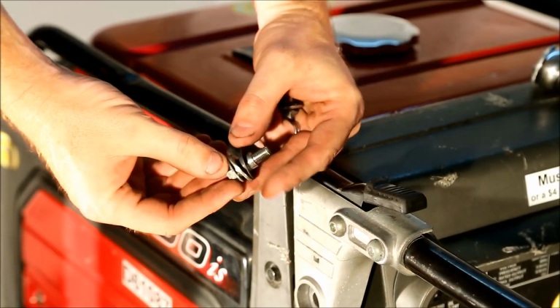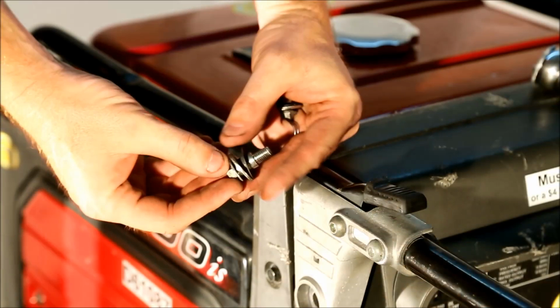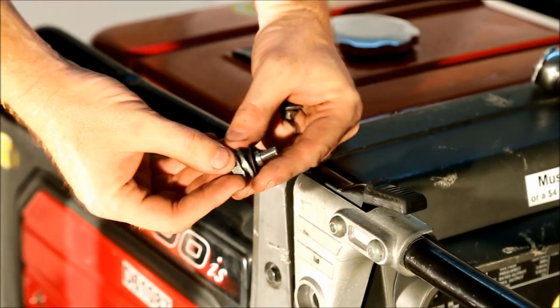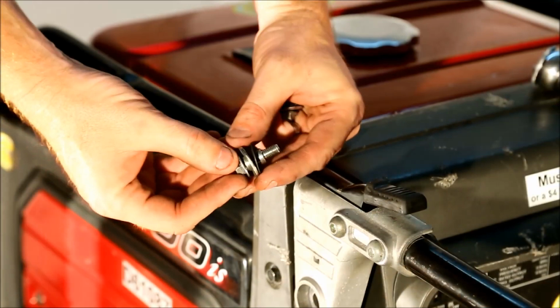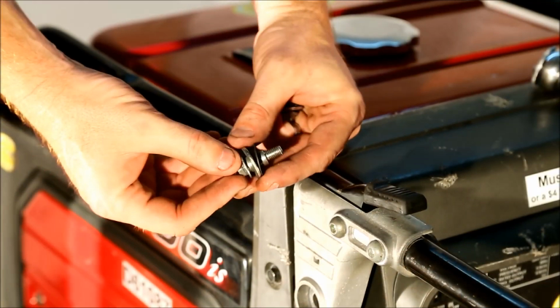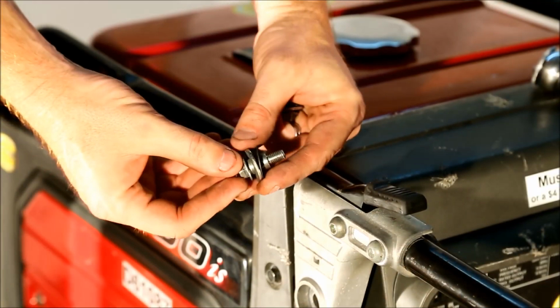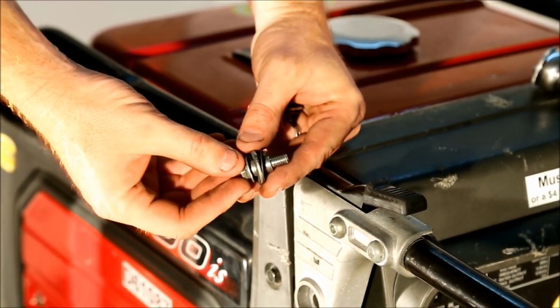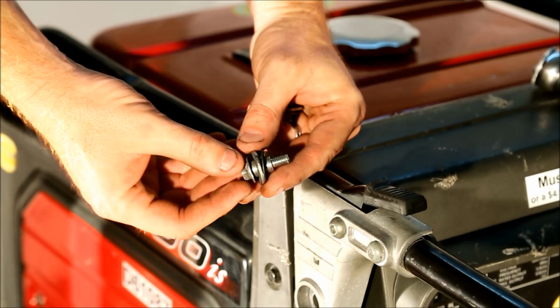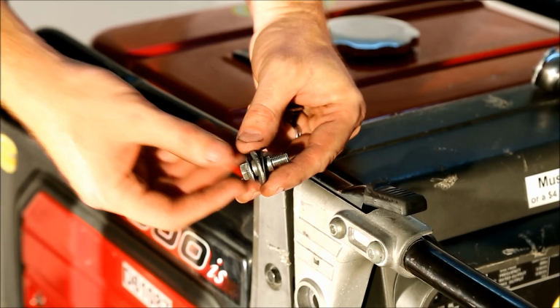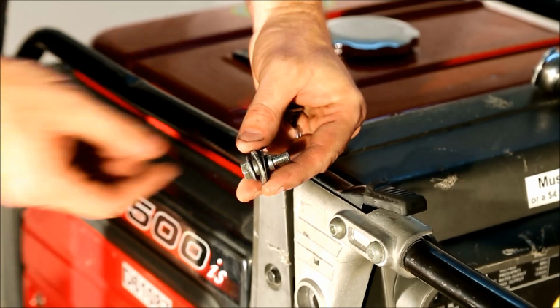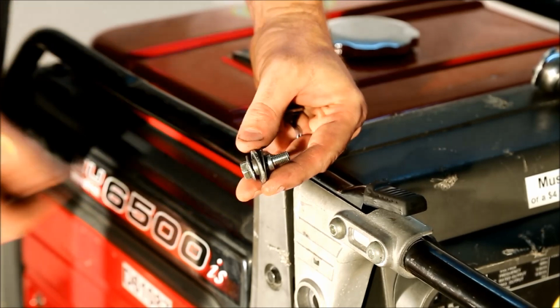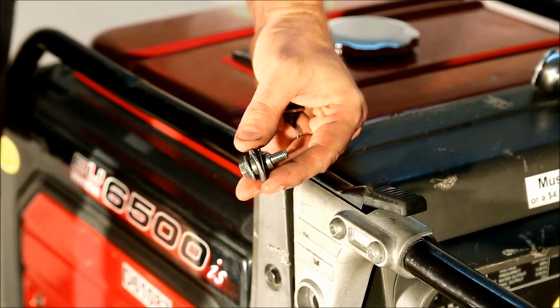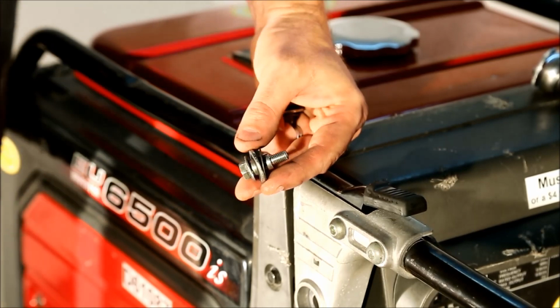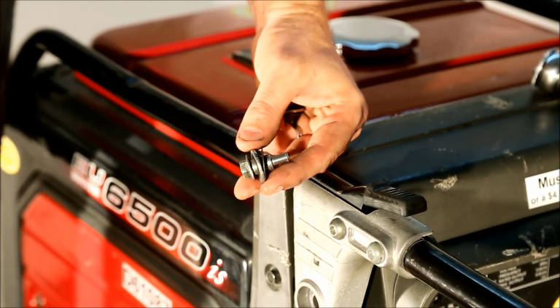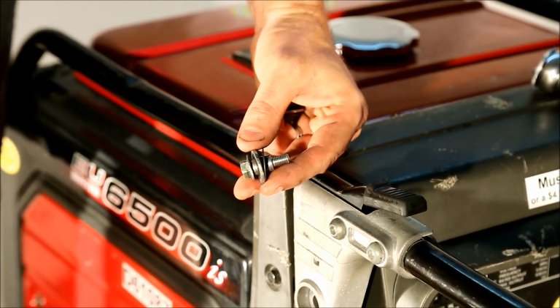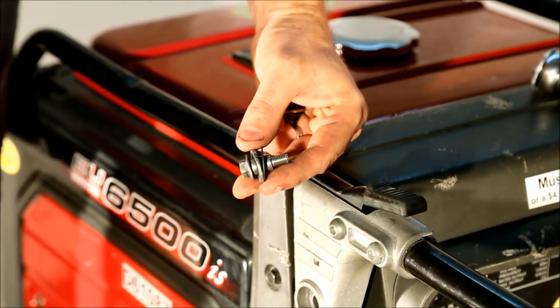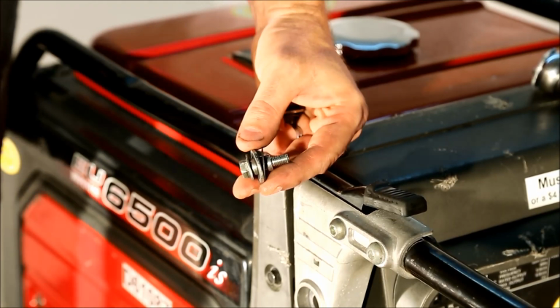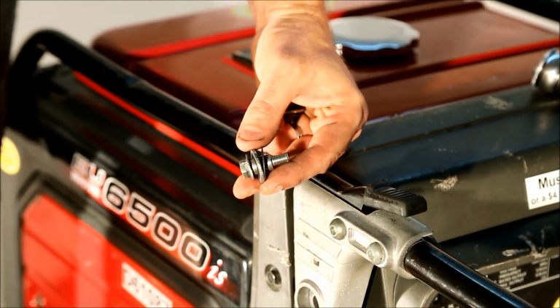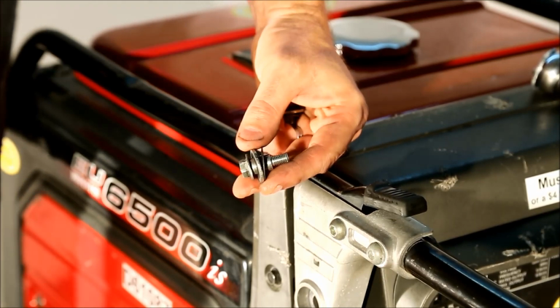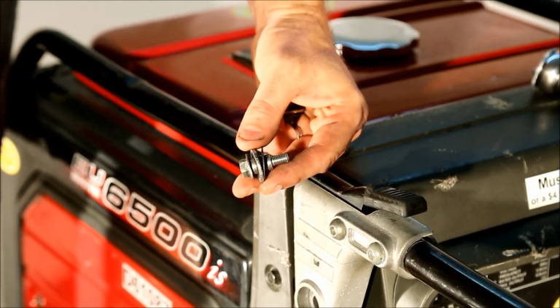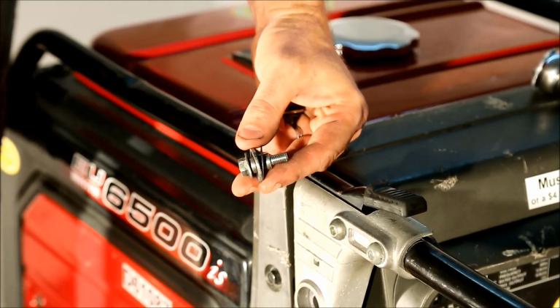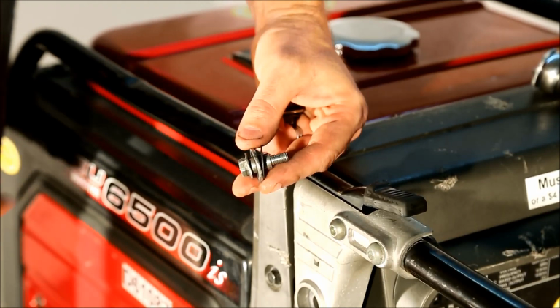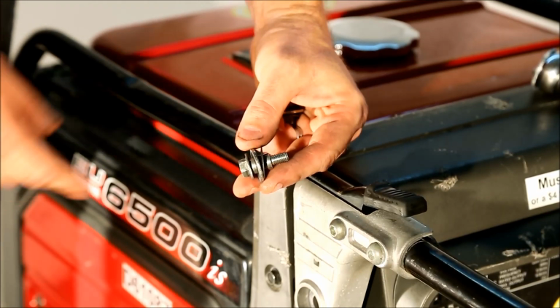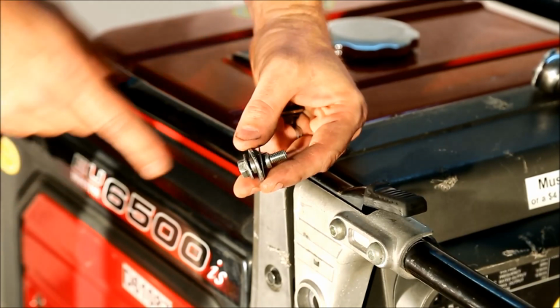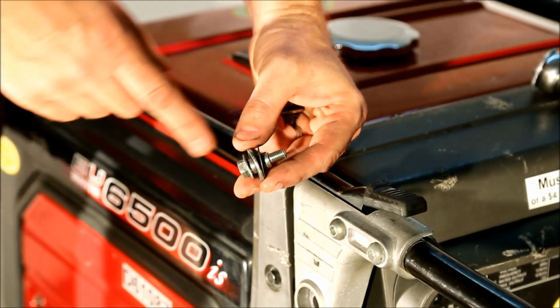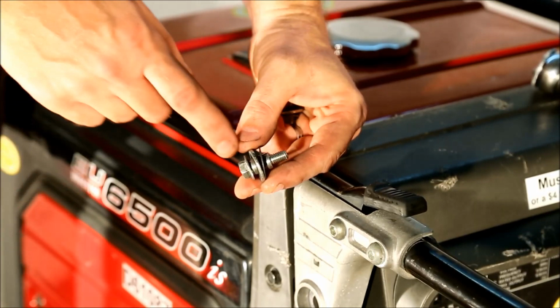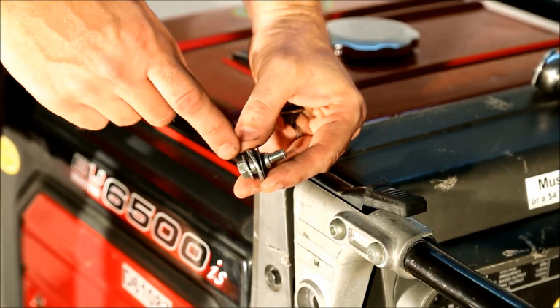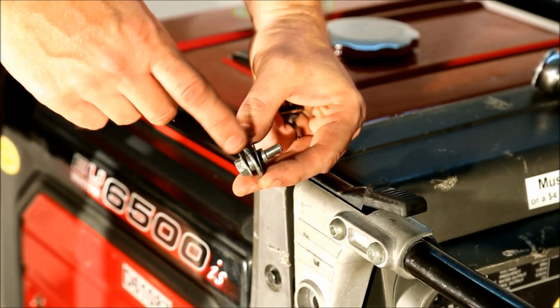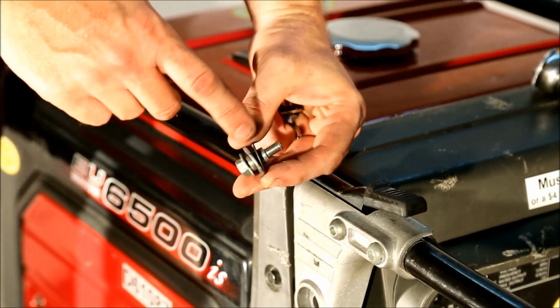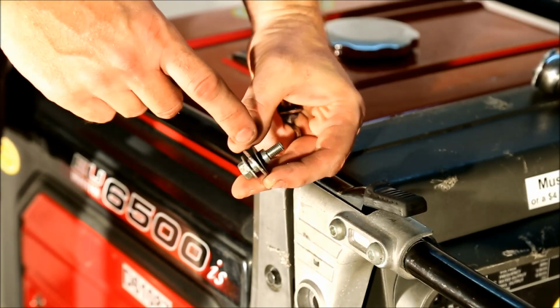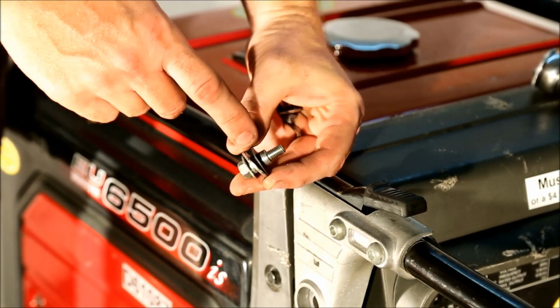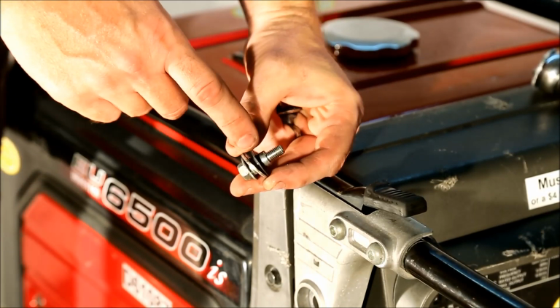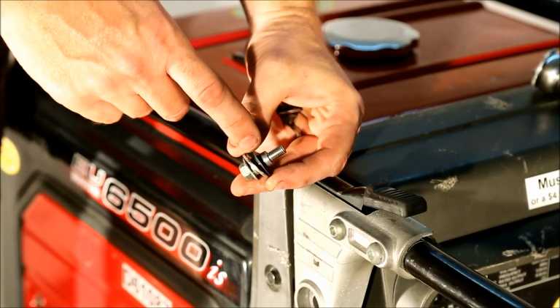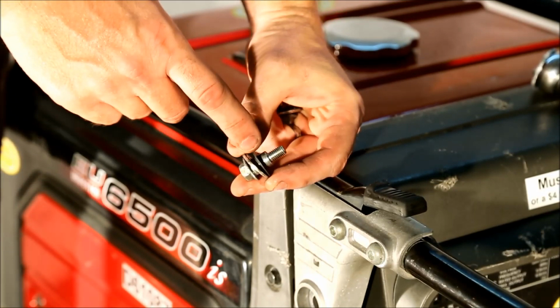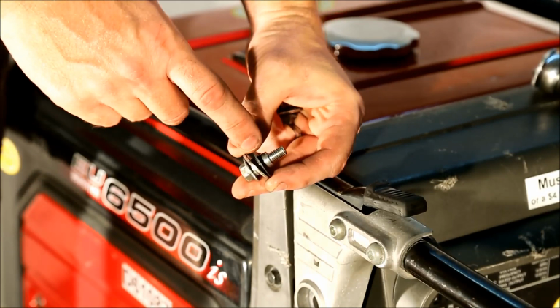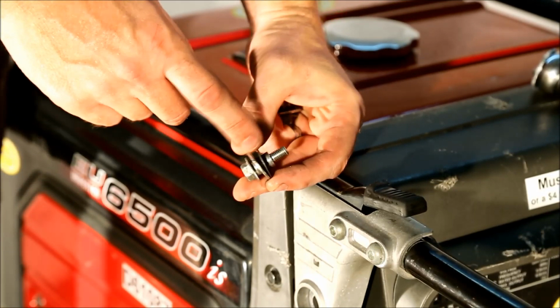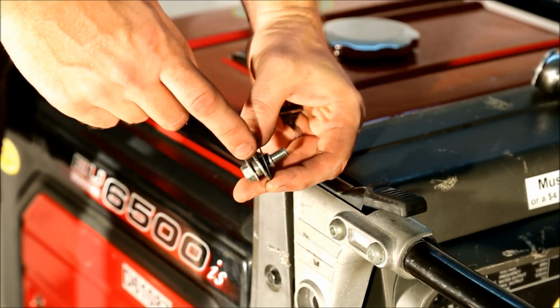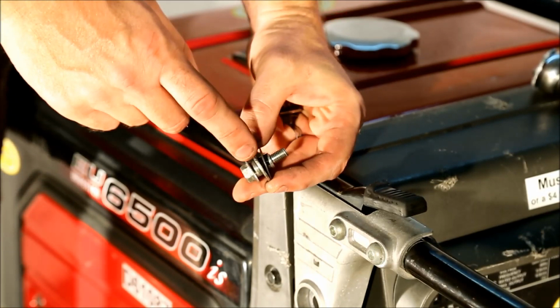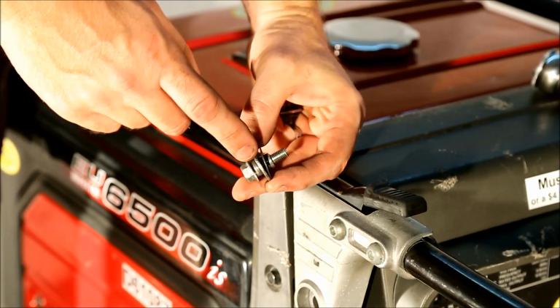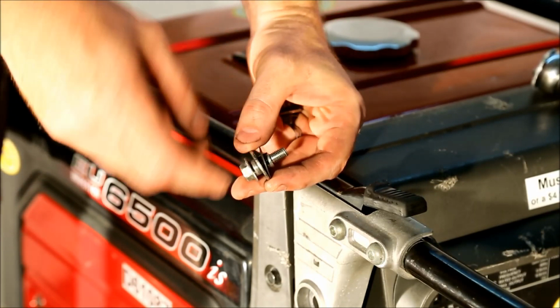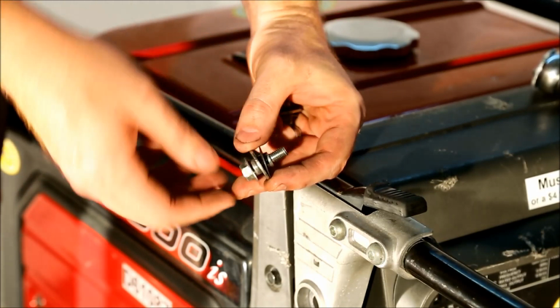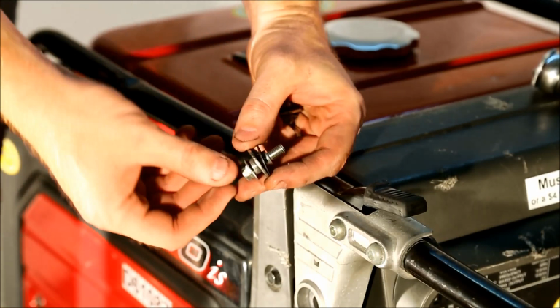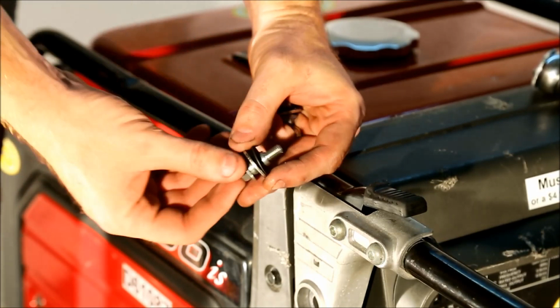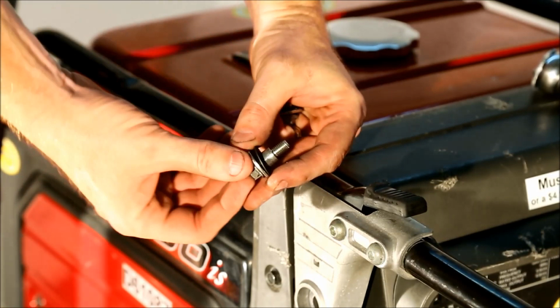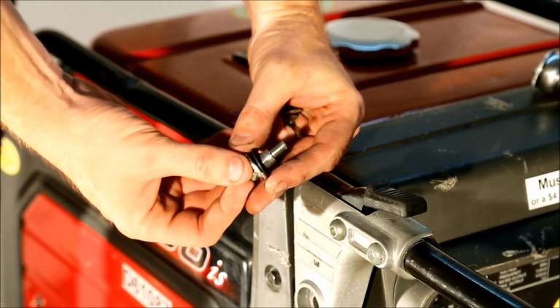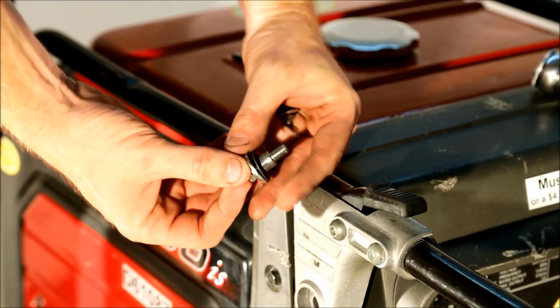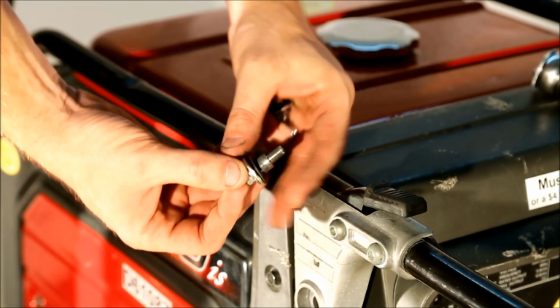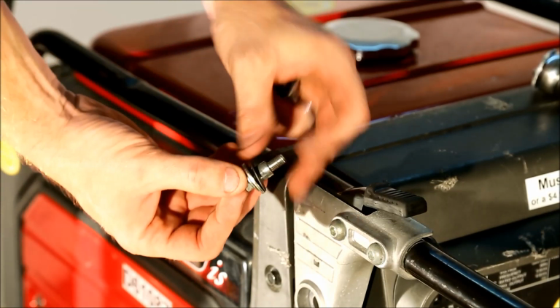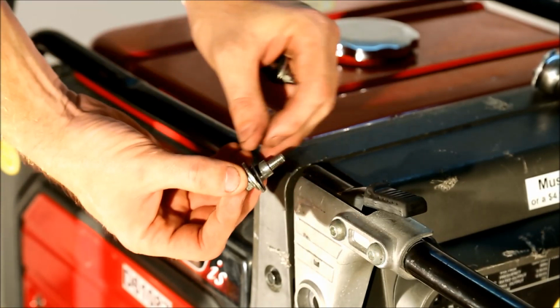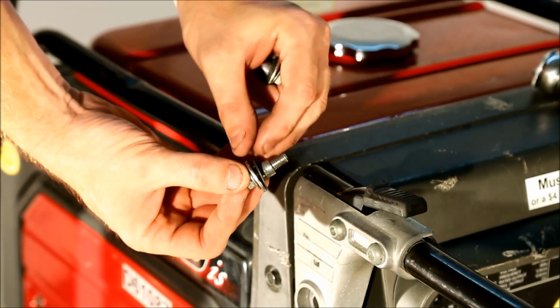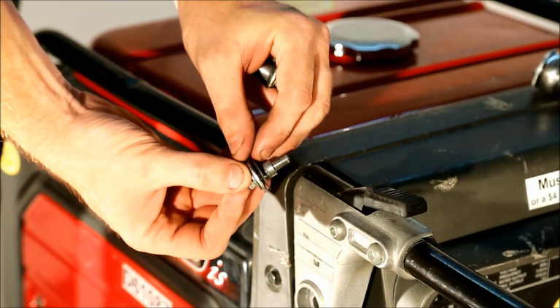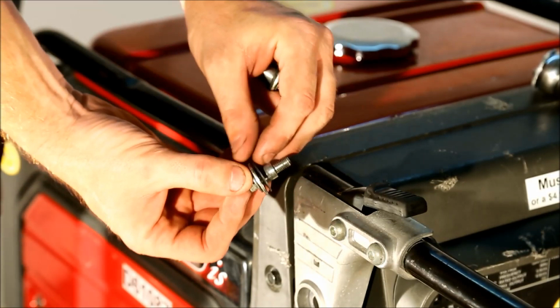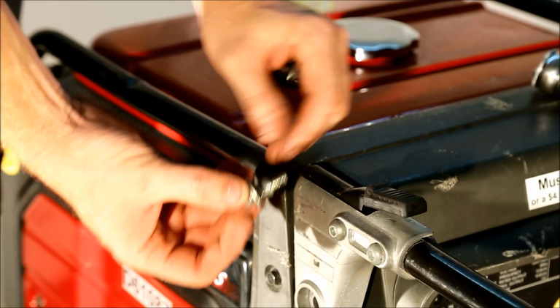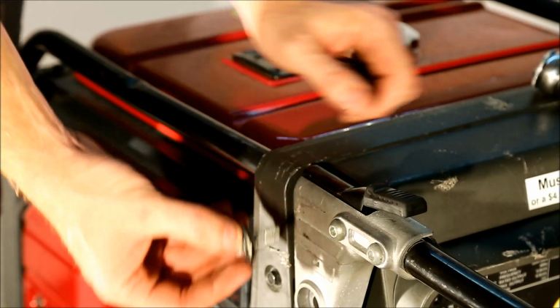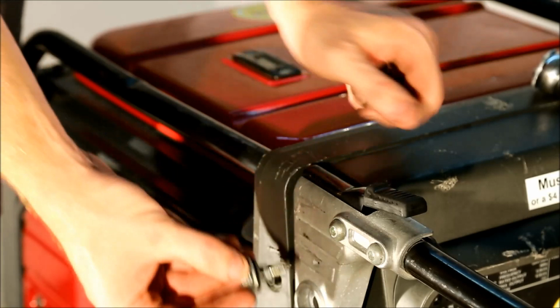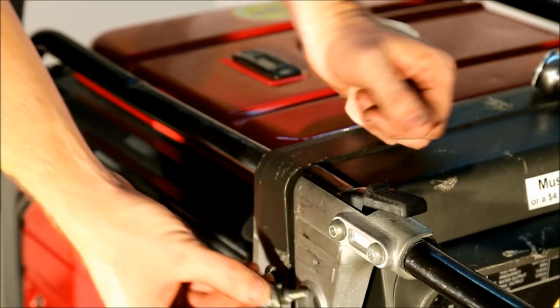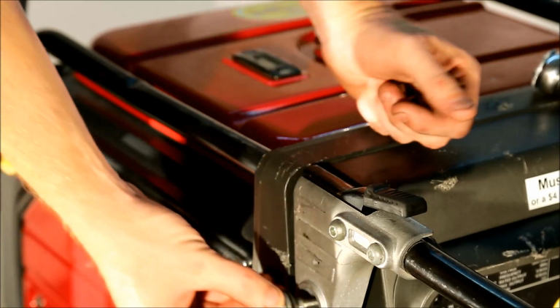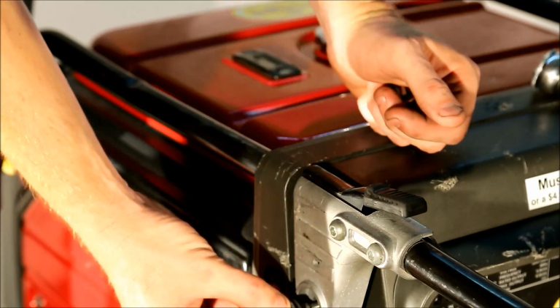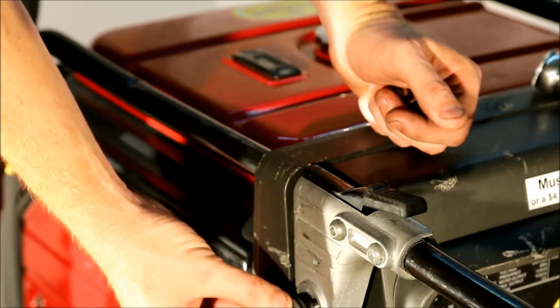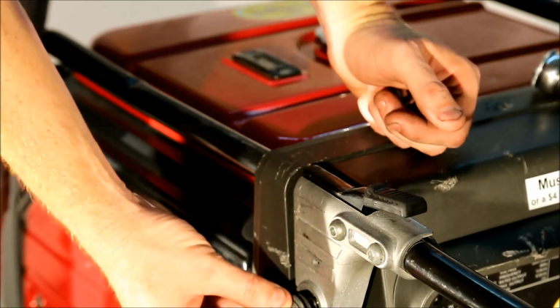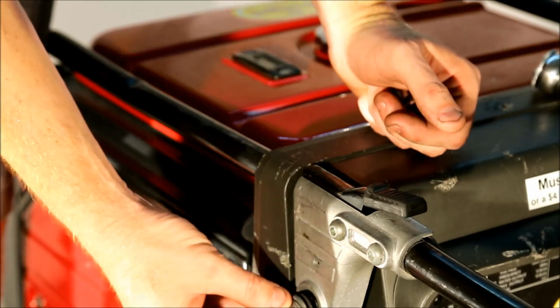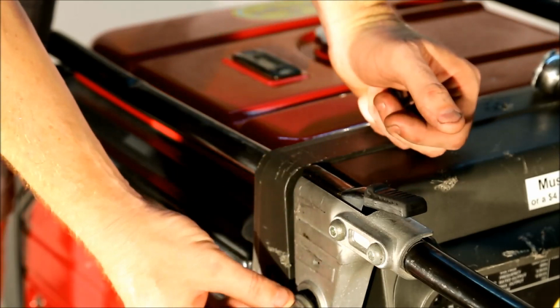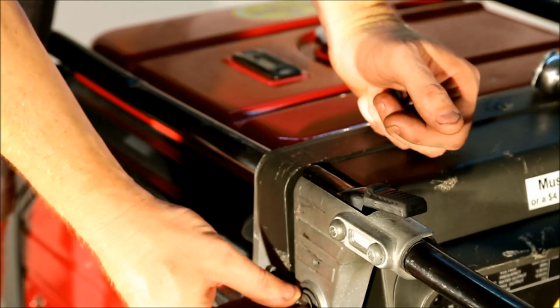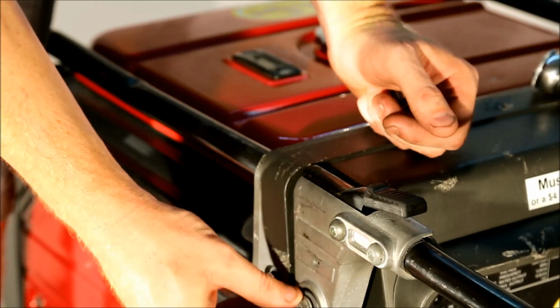The screws that hold the handle on have two washers — a thin washer and a thick washer. You want the thin washer facing the generator.